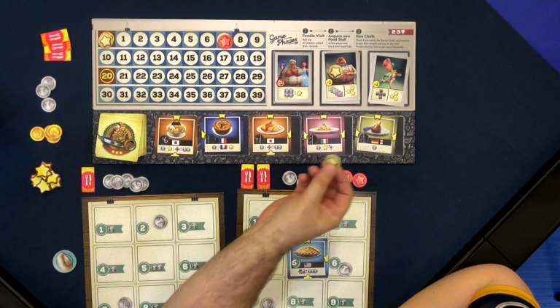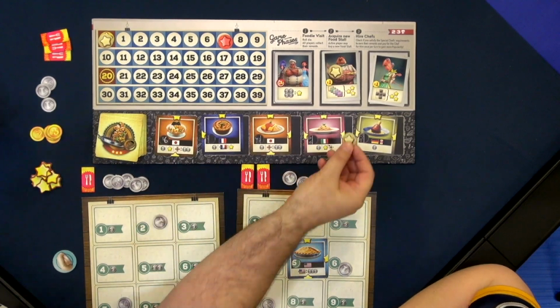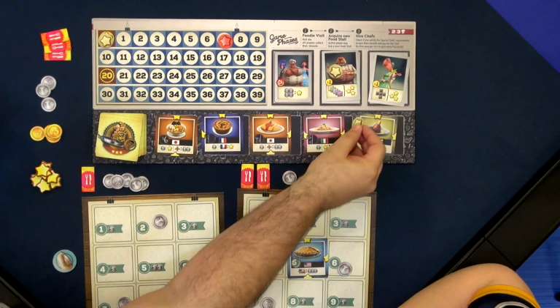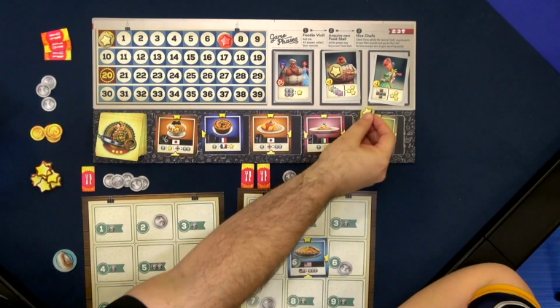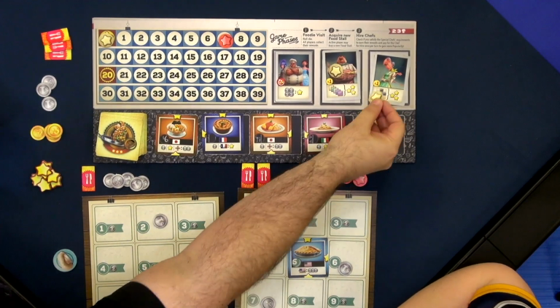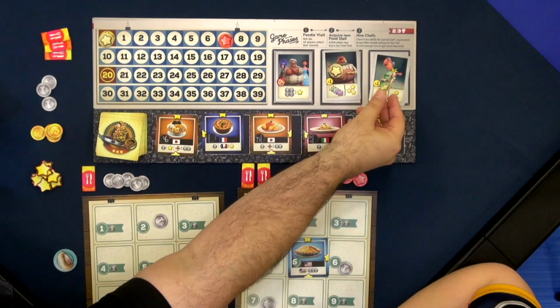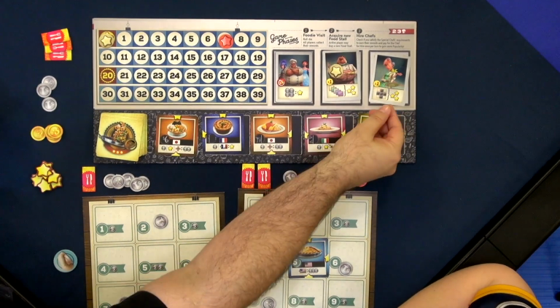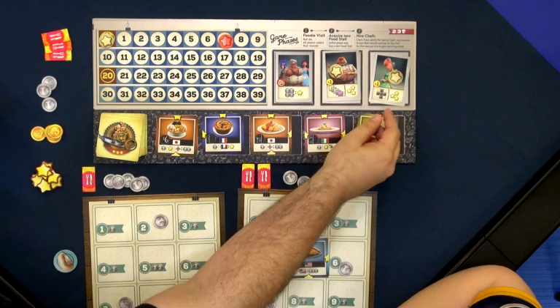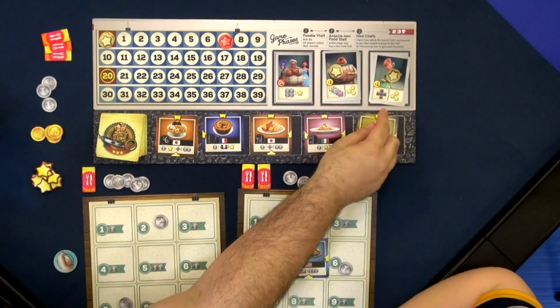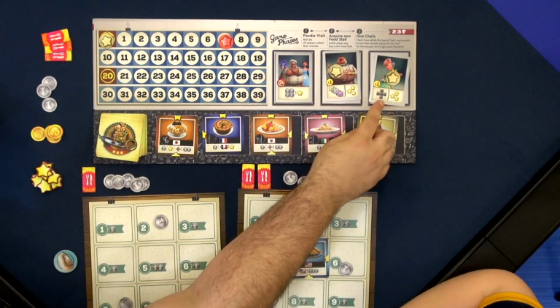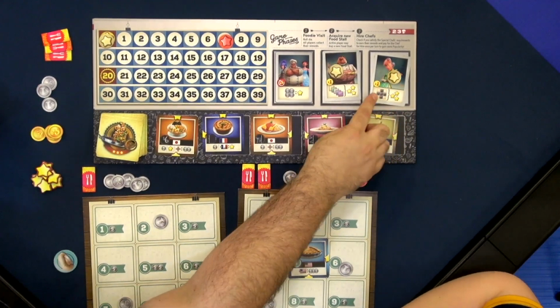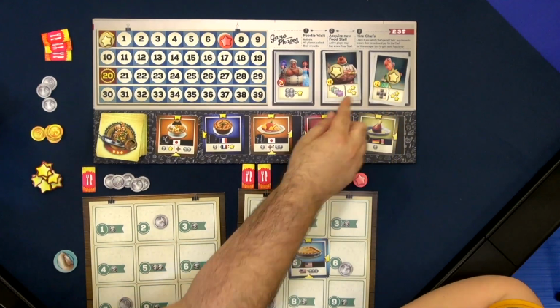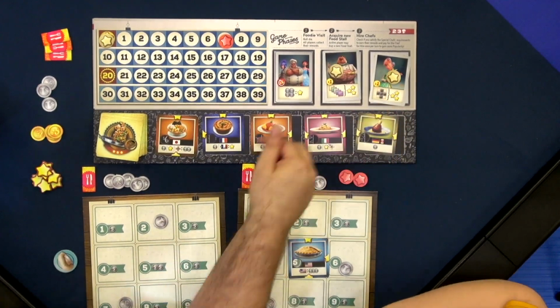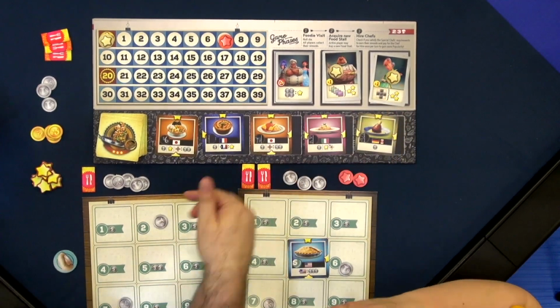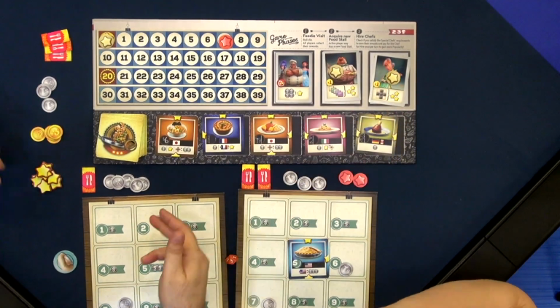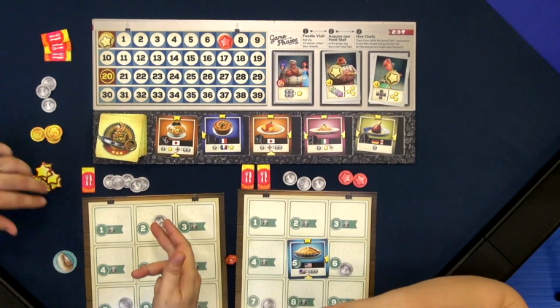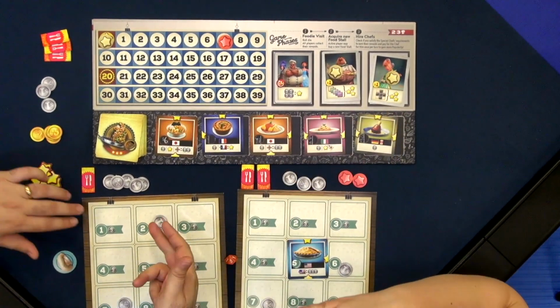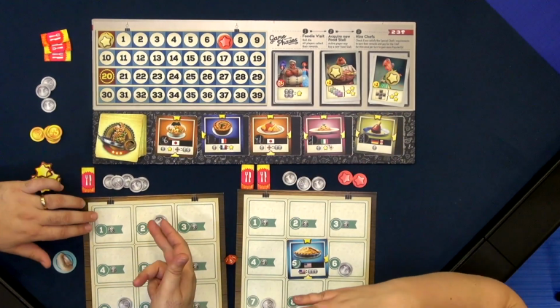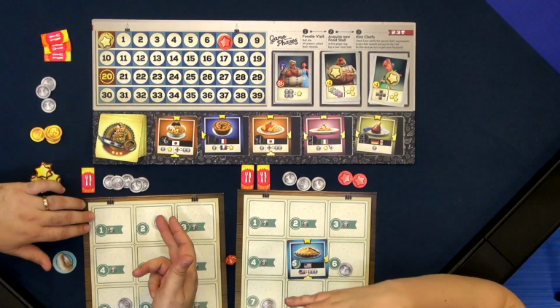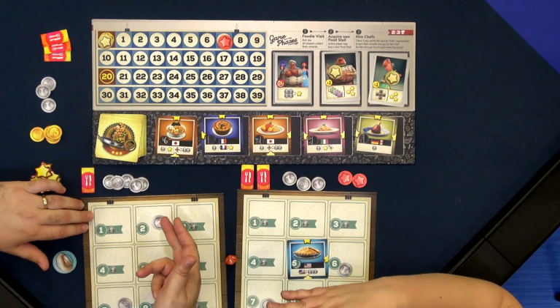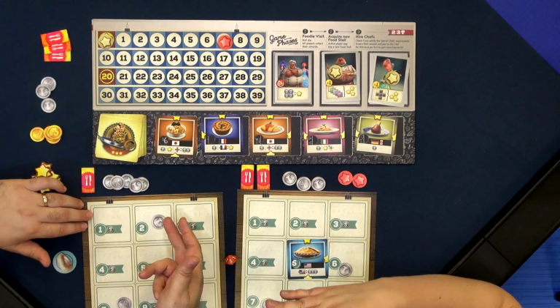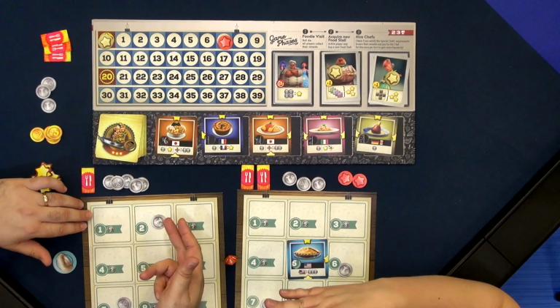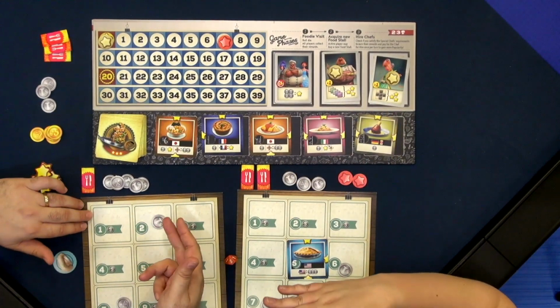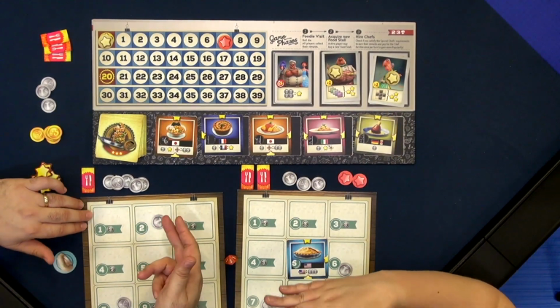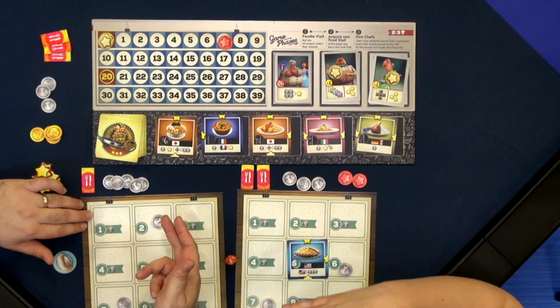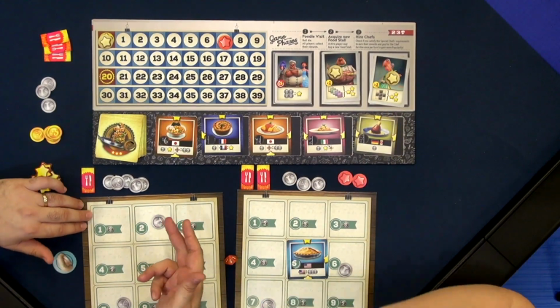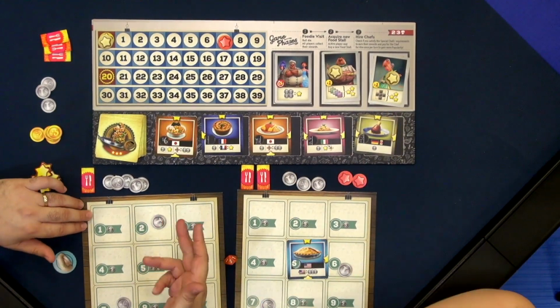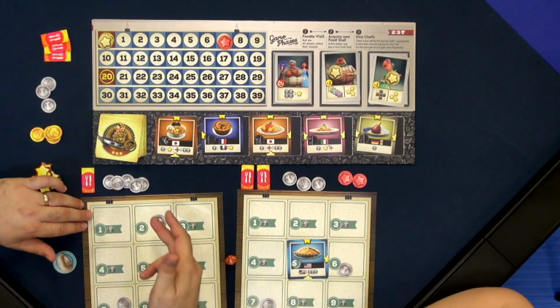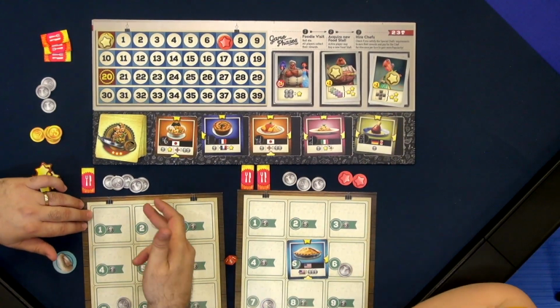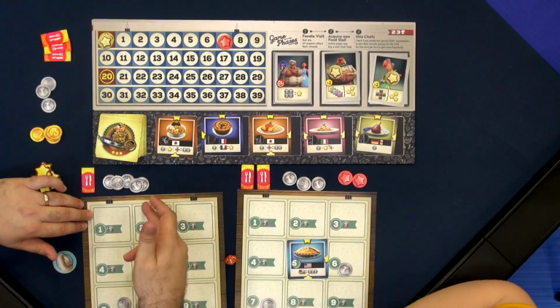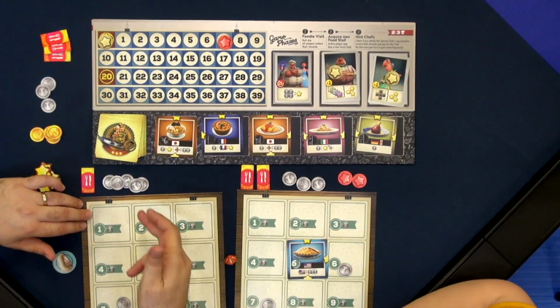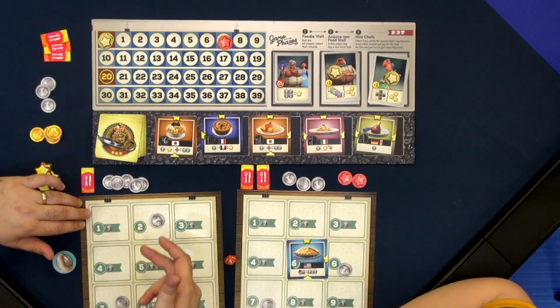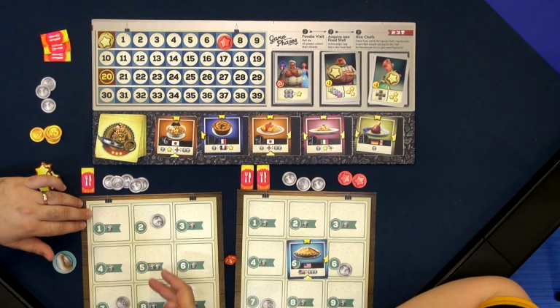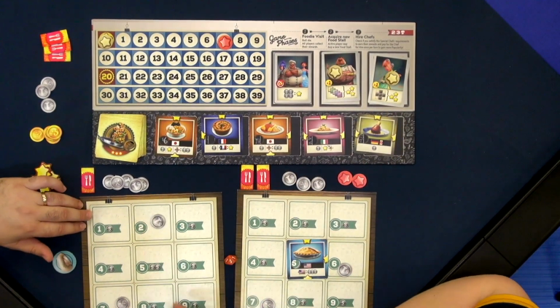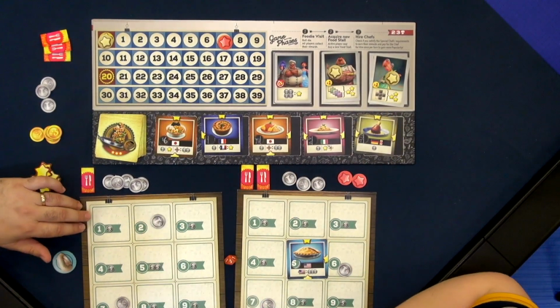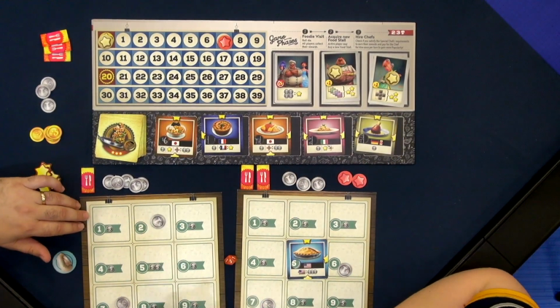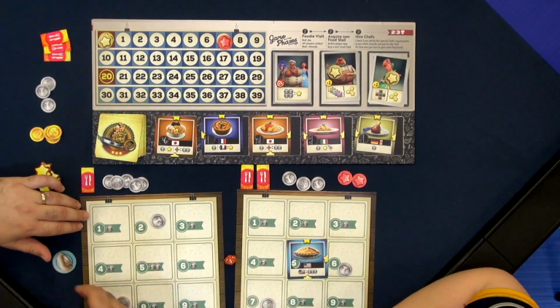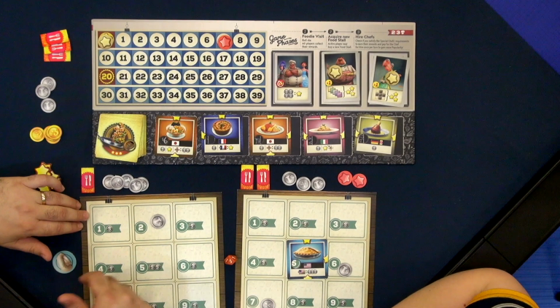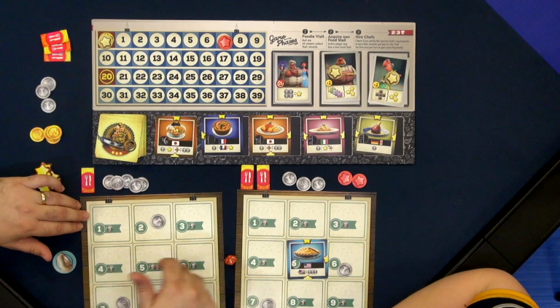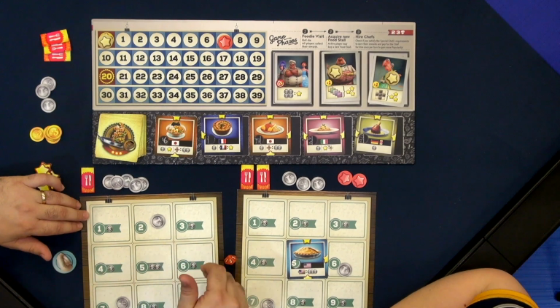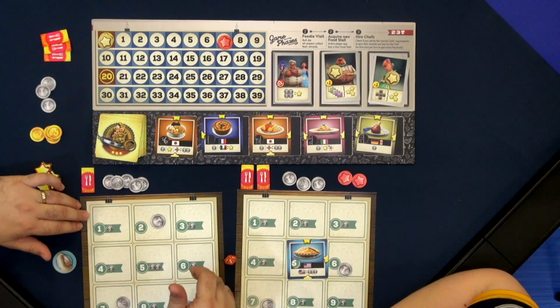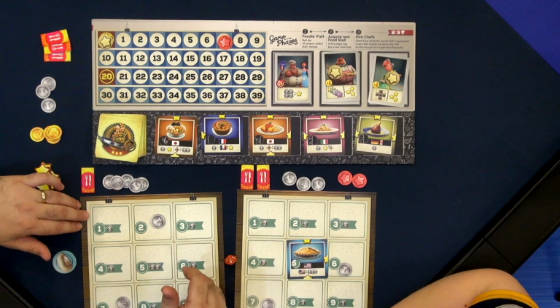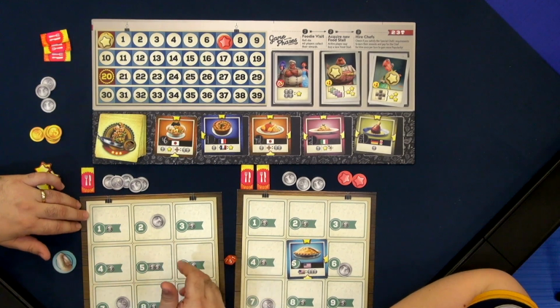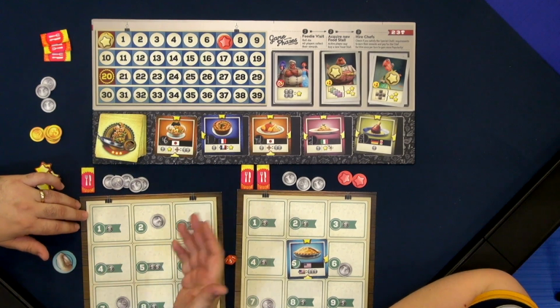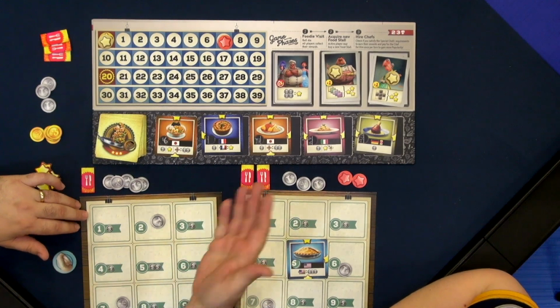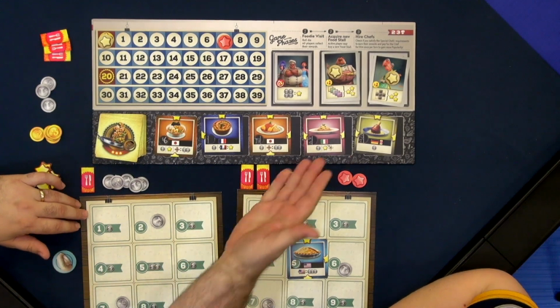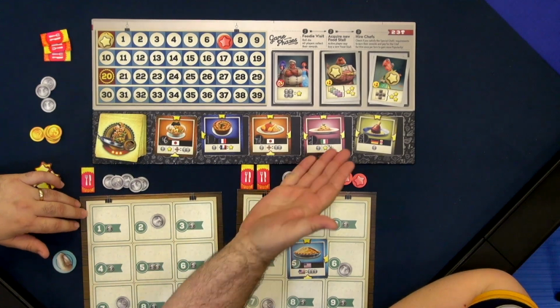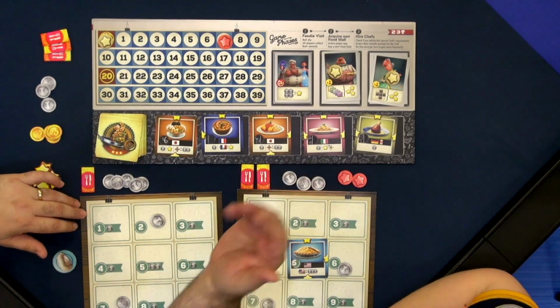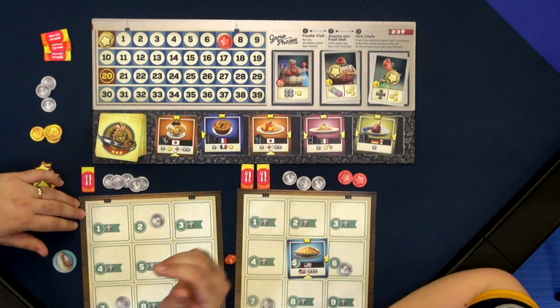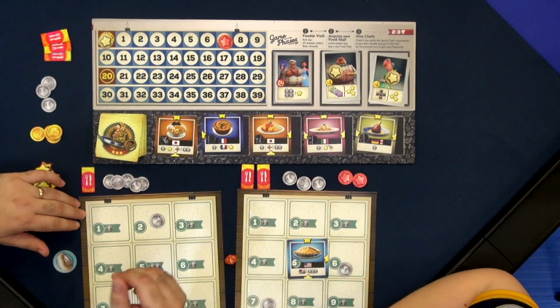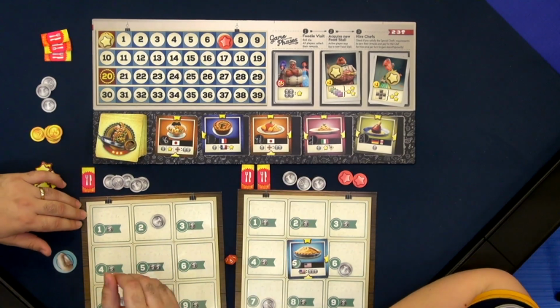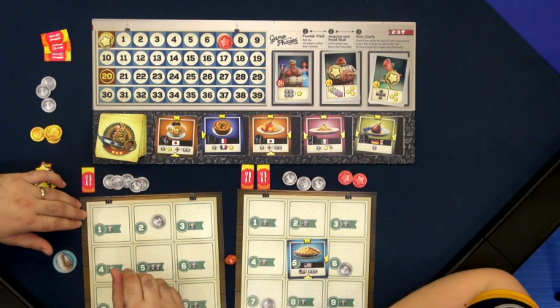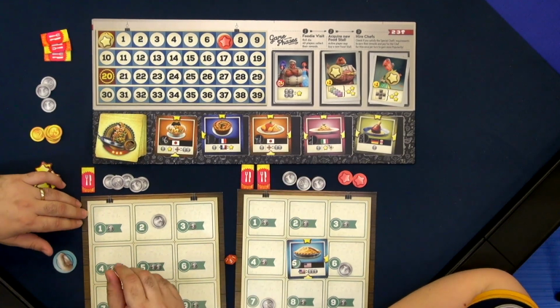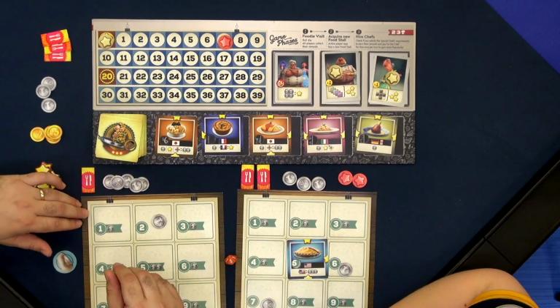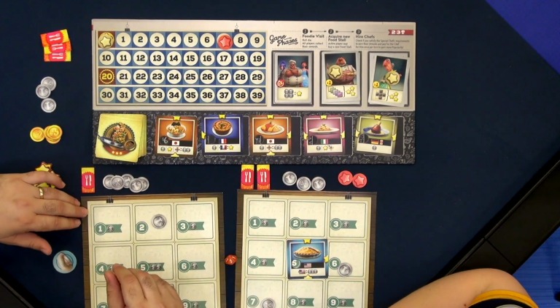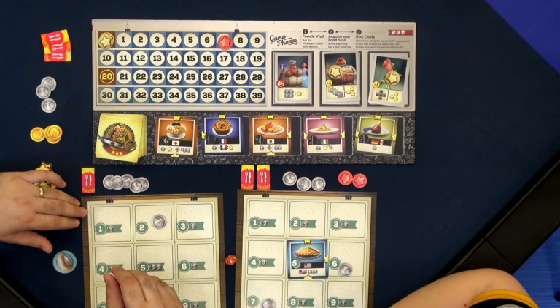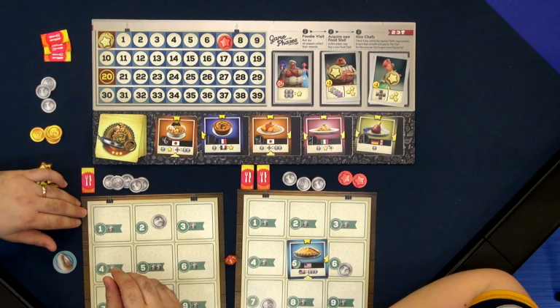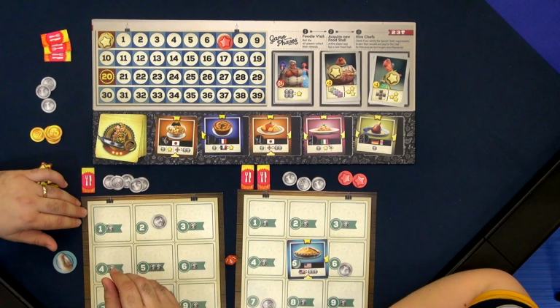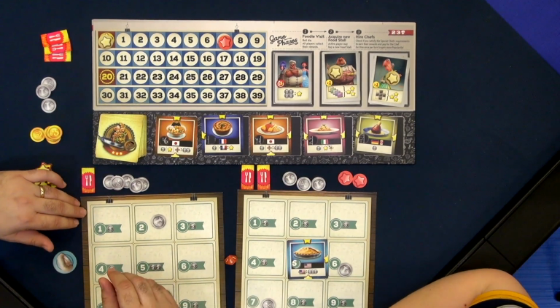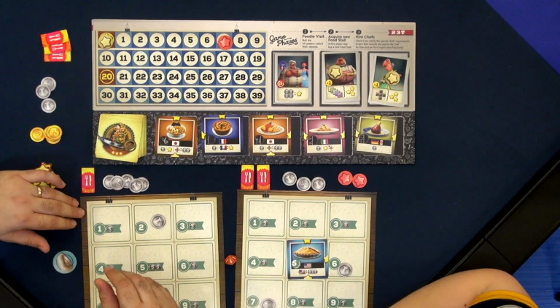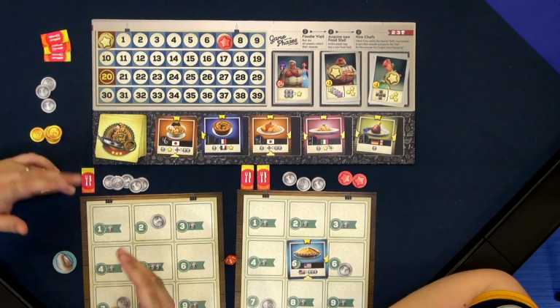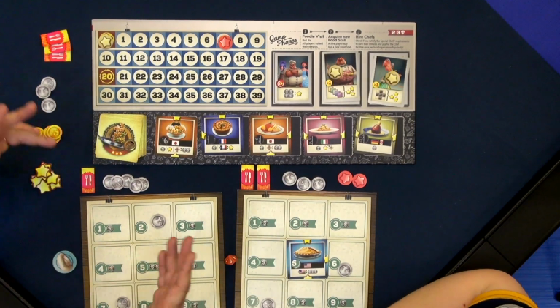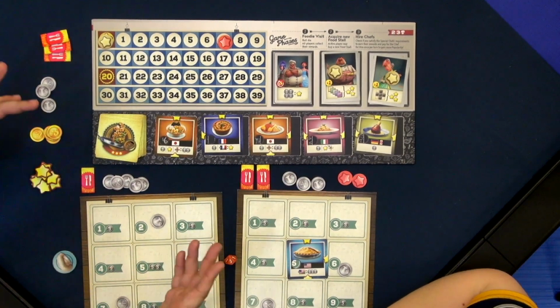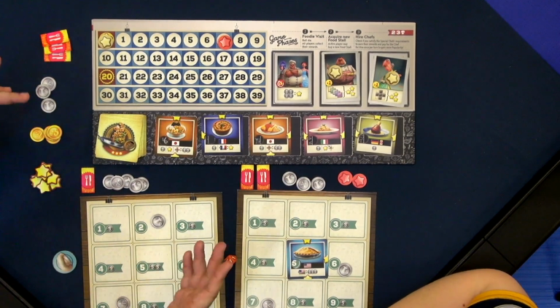This chef says if I have food stalls in the cross formation — the plus shape — I can get three extra popularity.